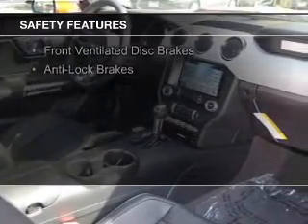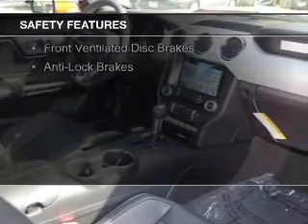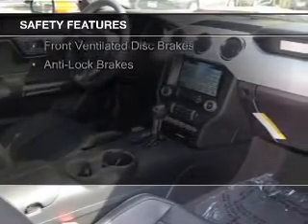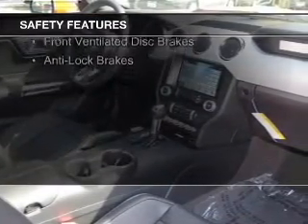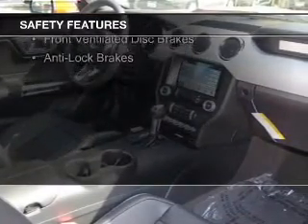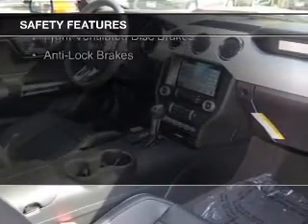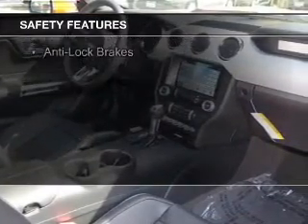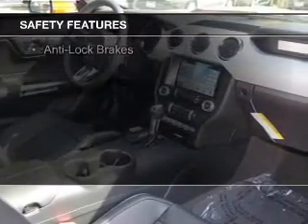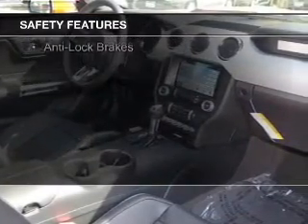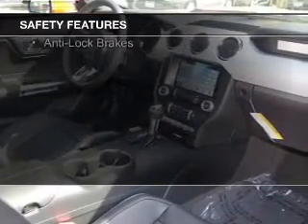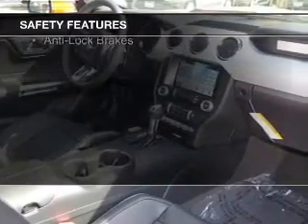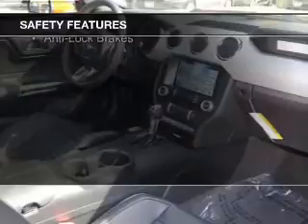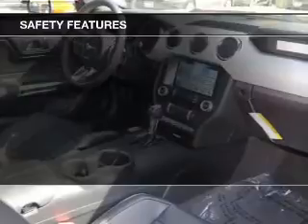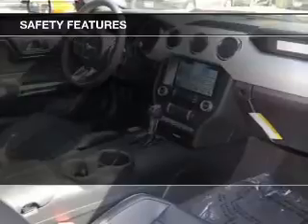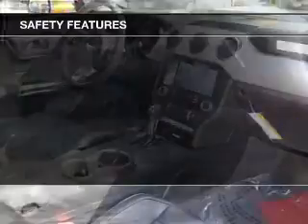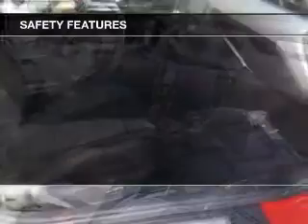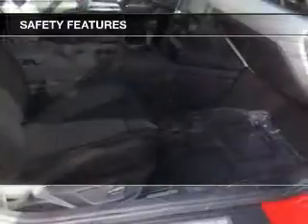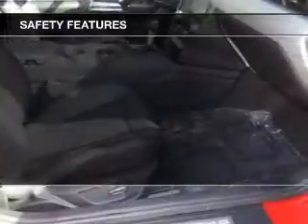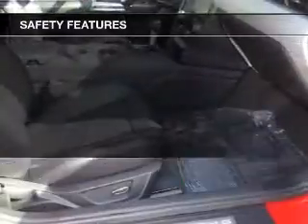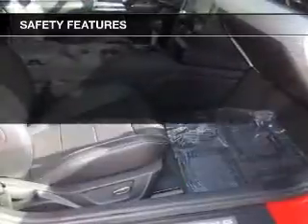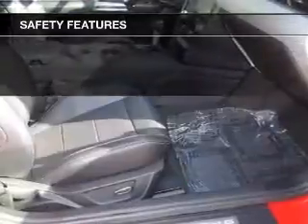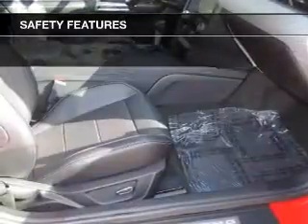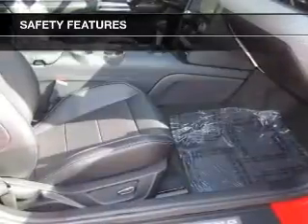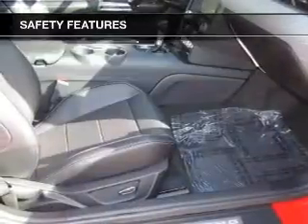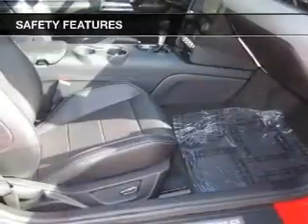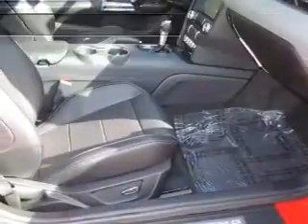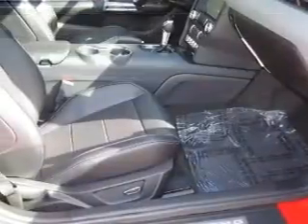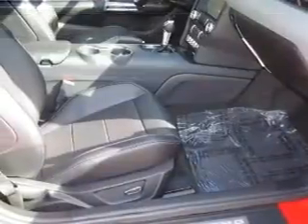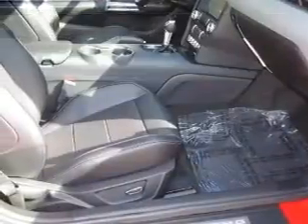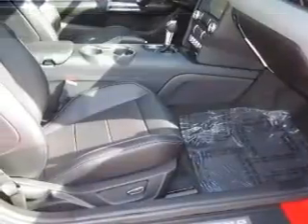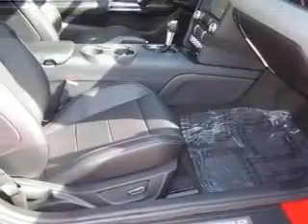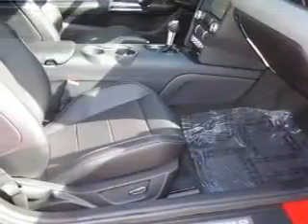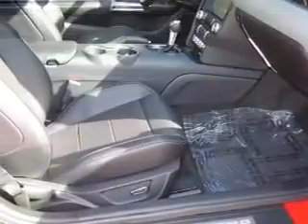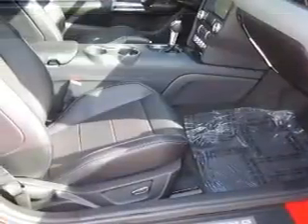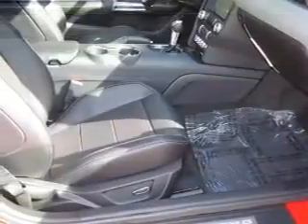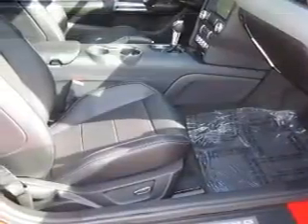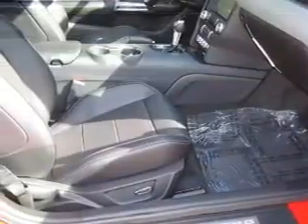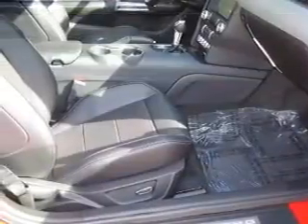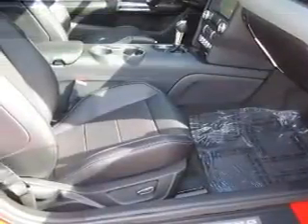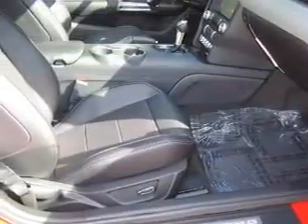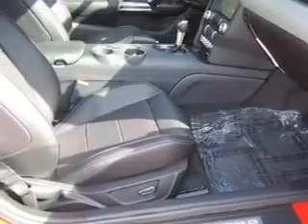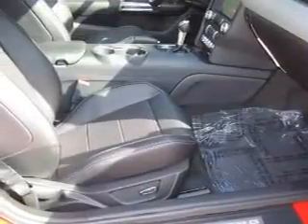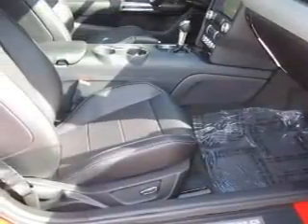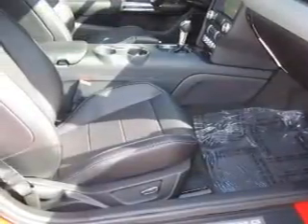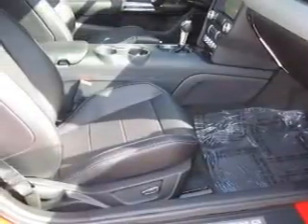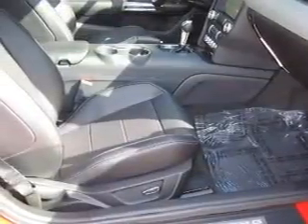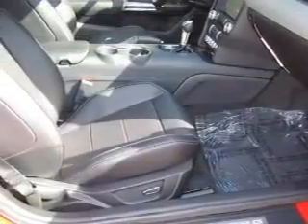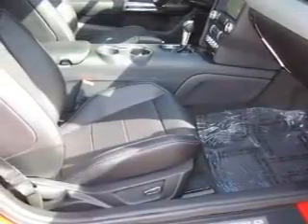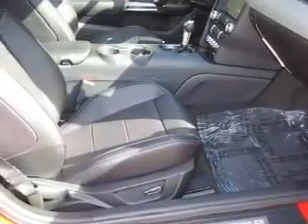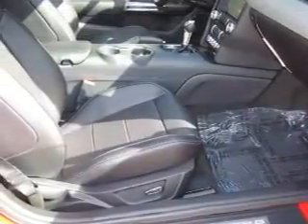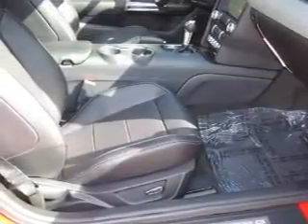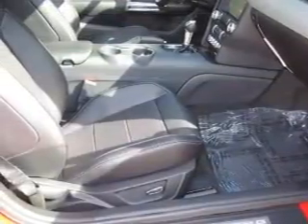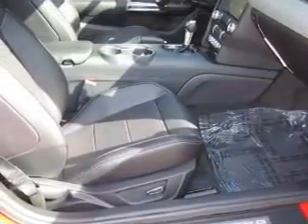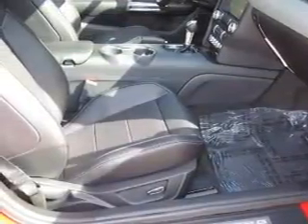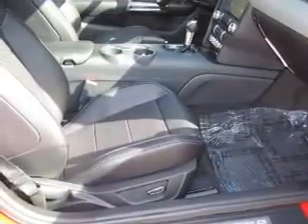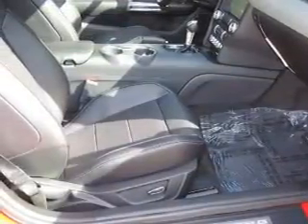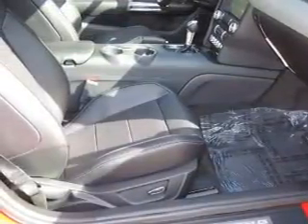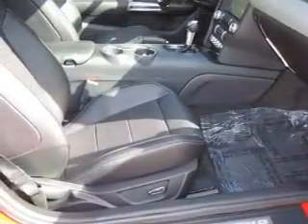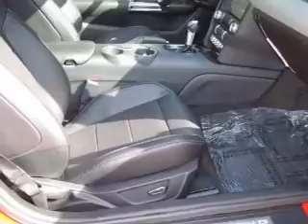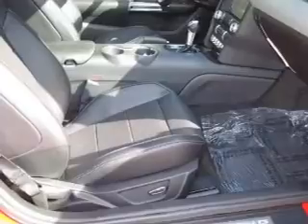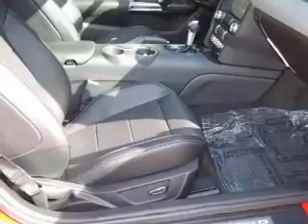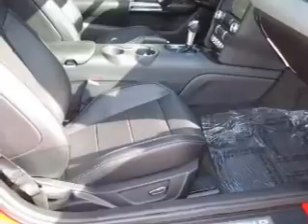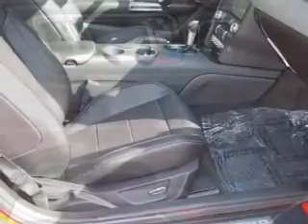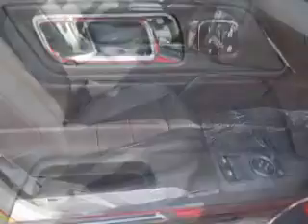Stability control, a passenger airbag, low tire pressure warning, front ventilated disc brakes, anti-lock brakes.